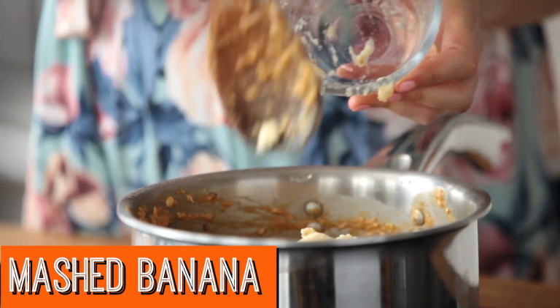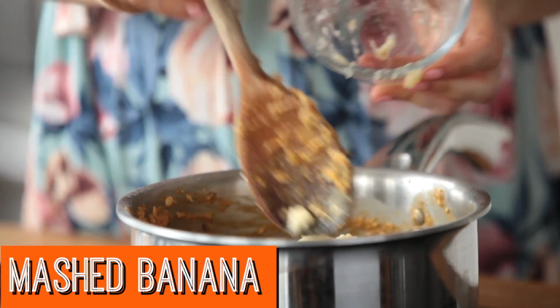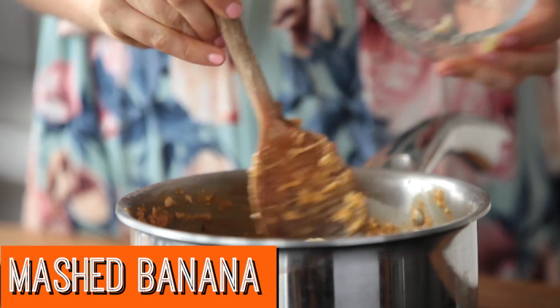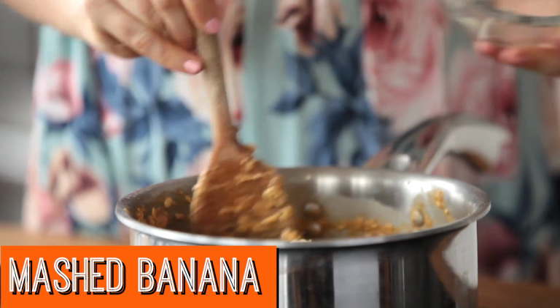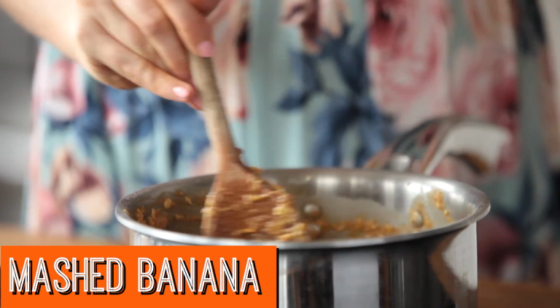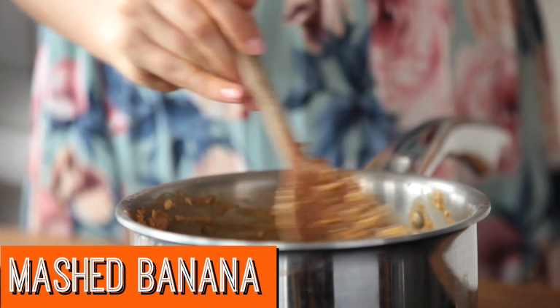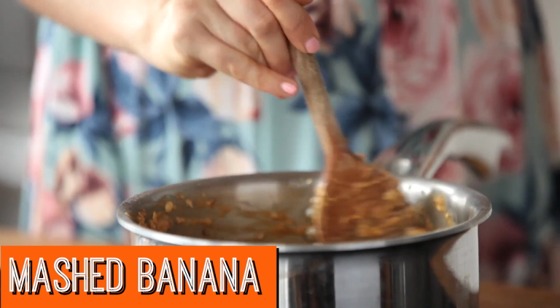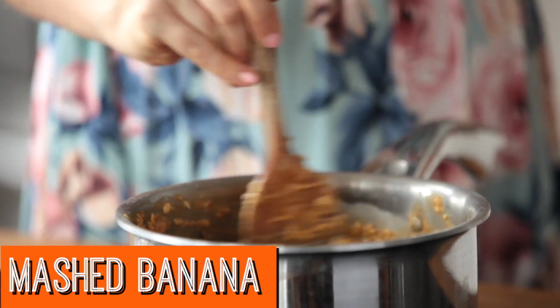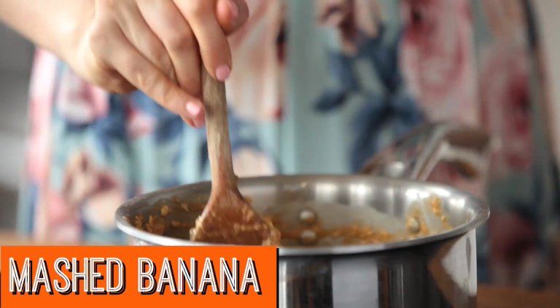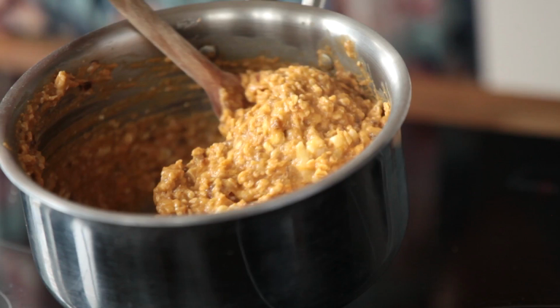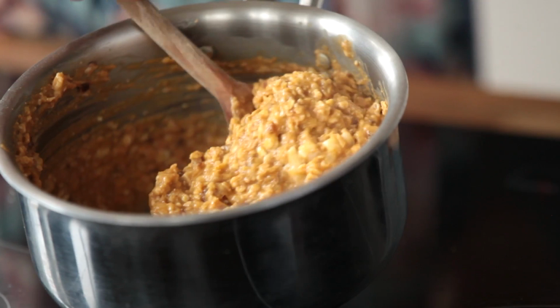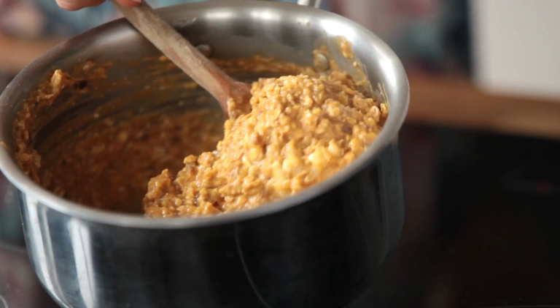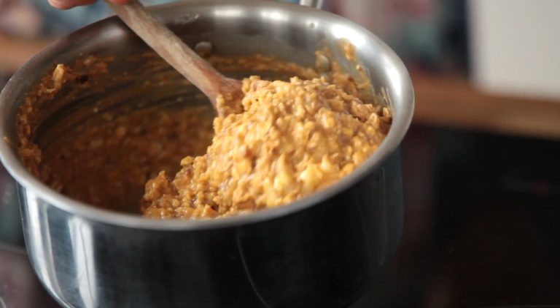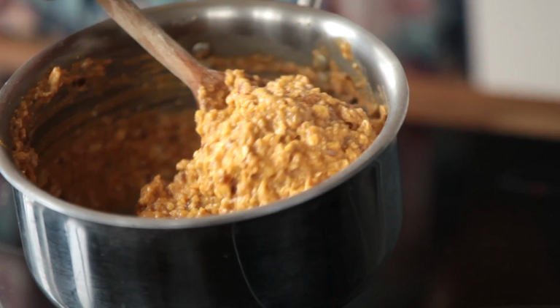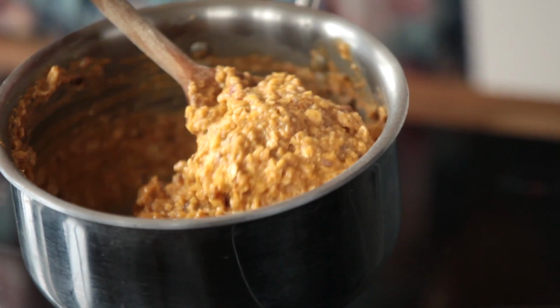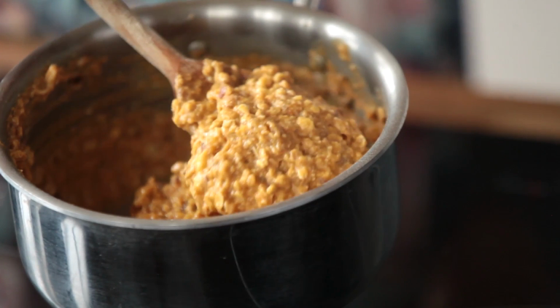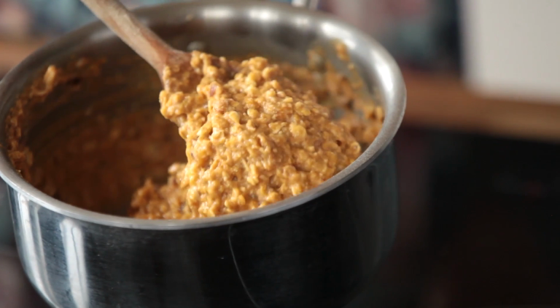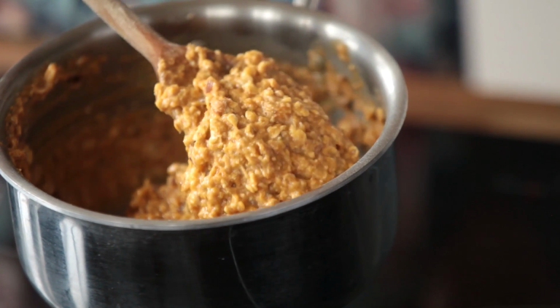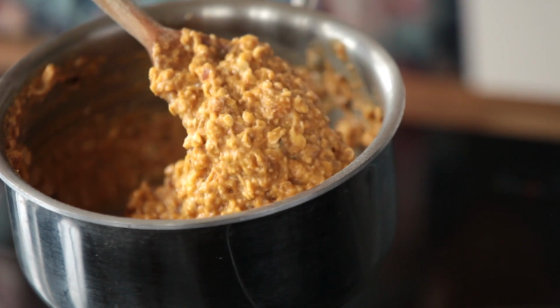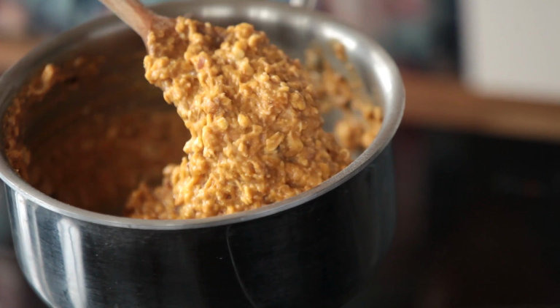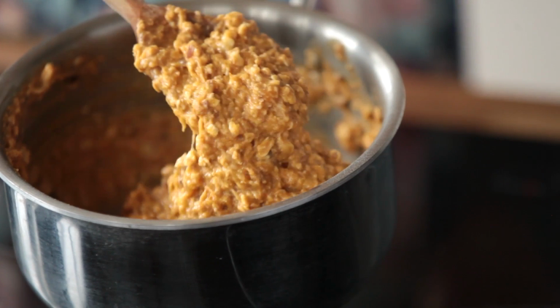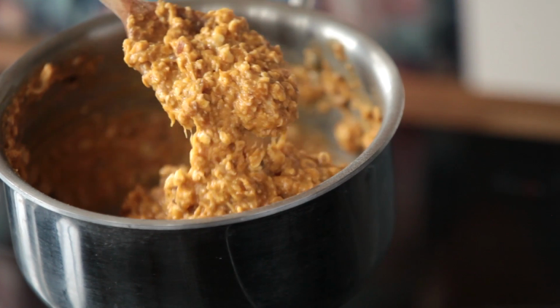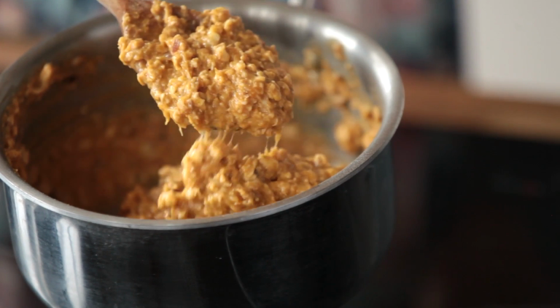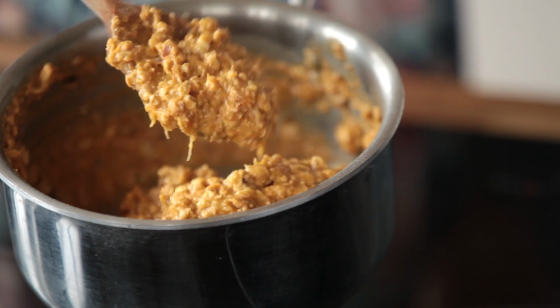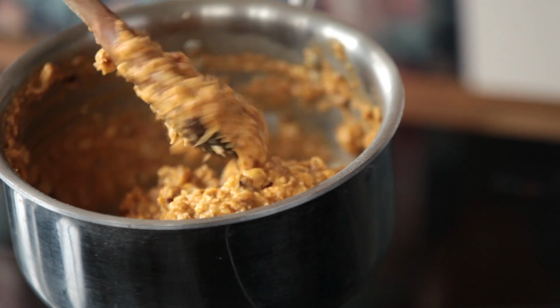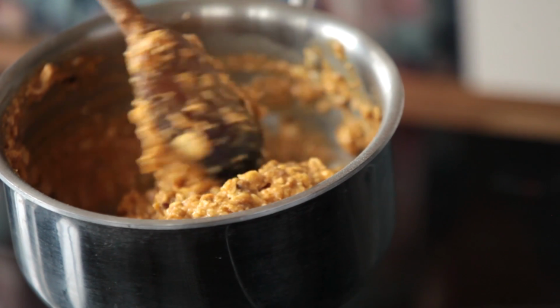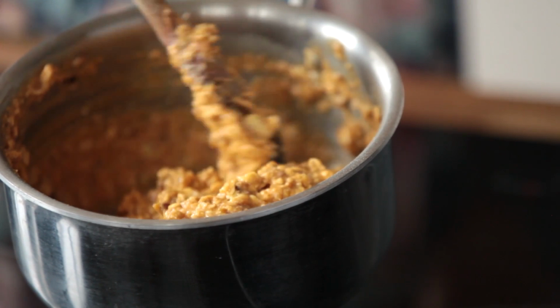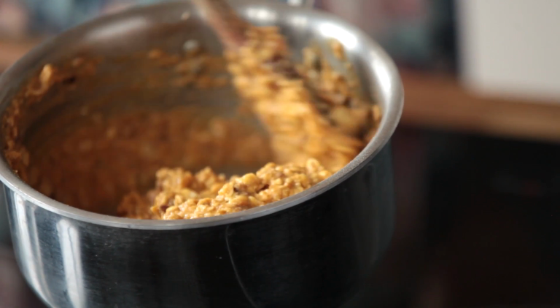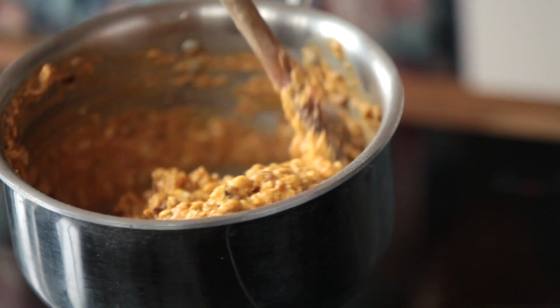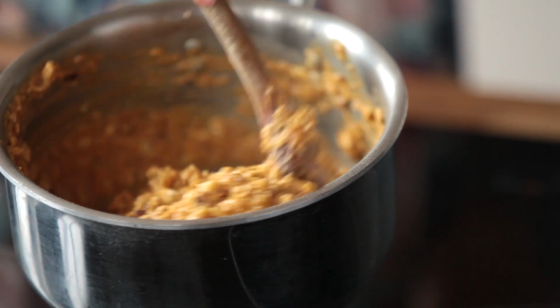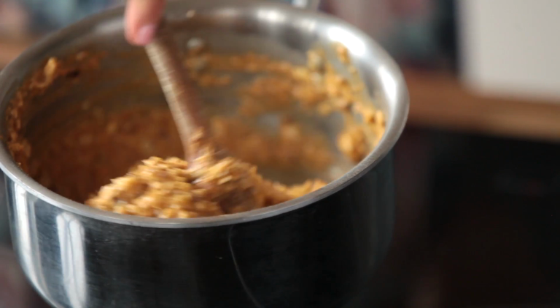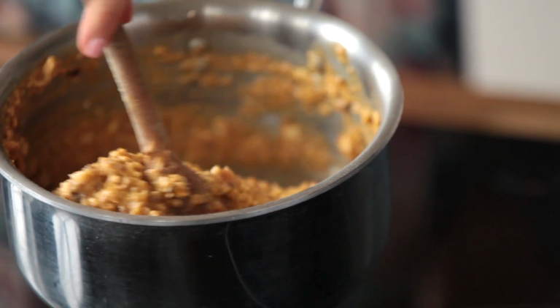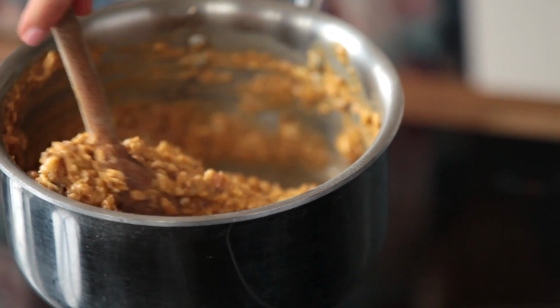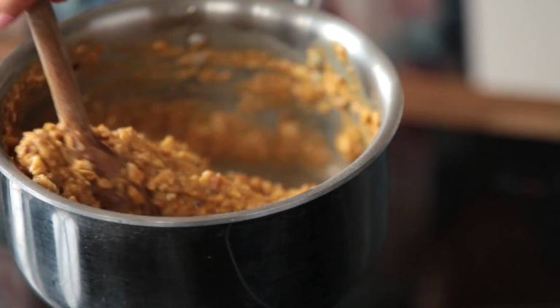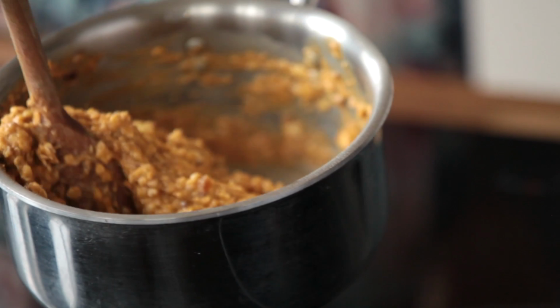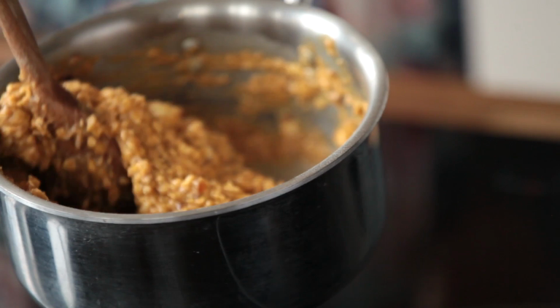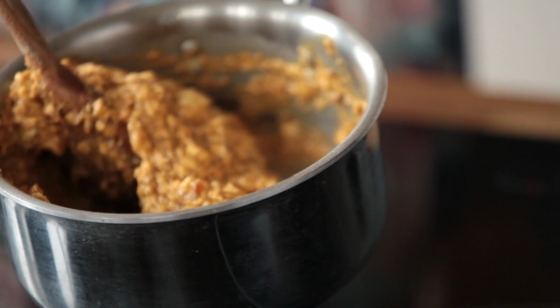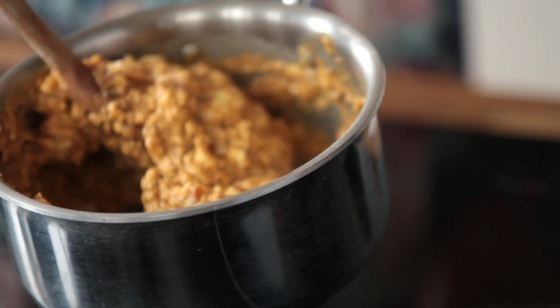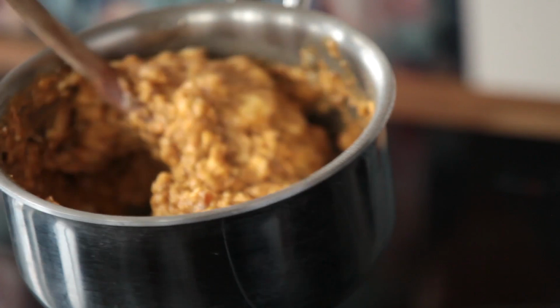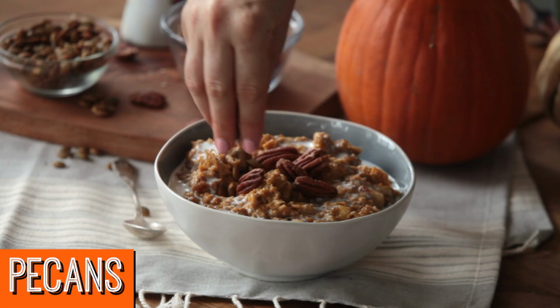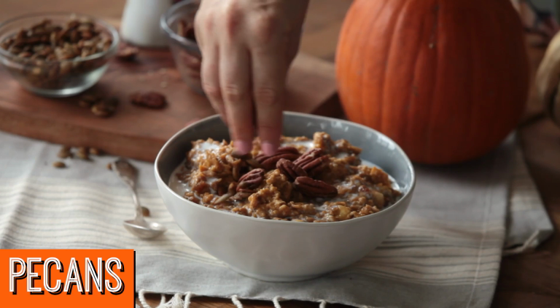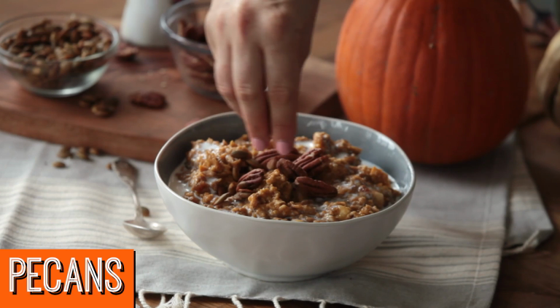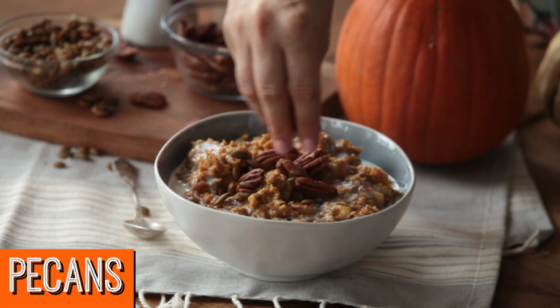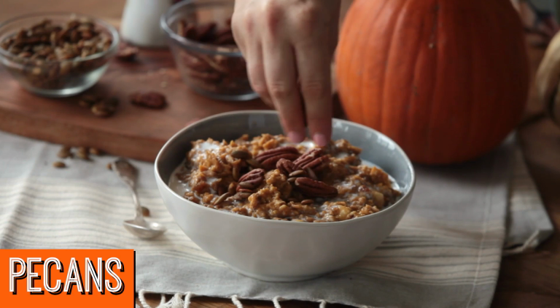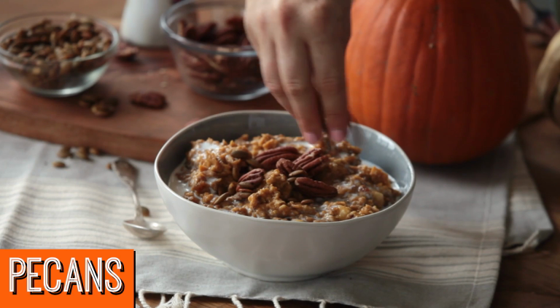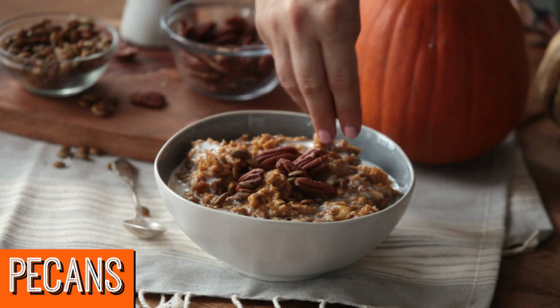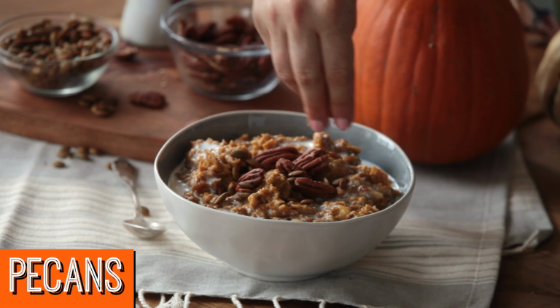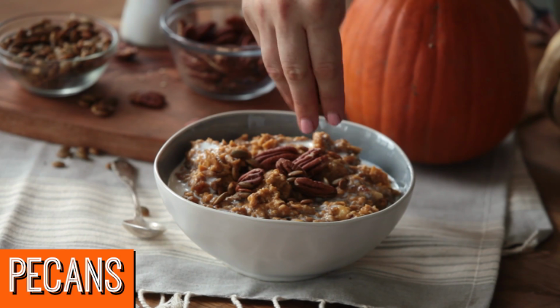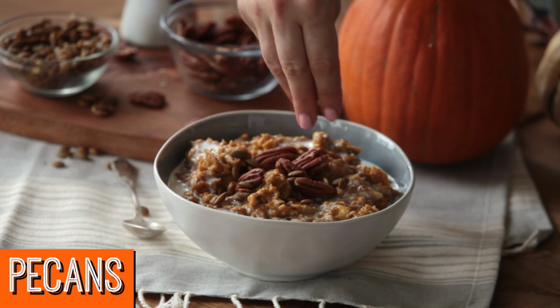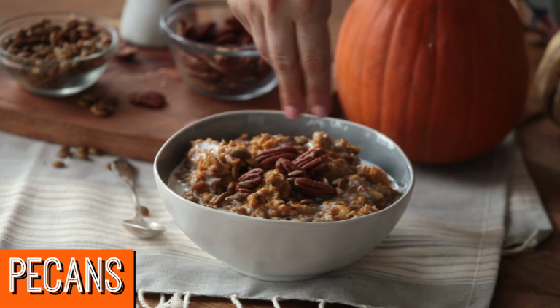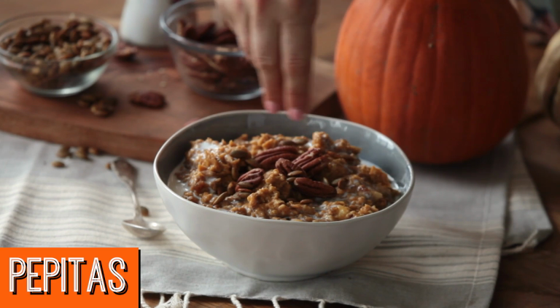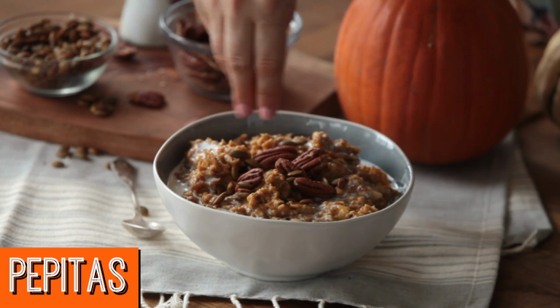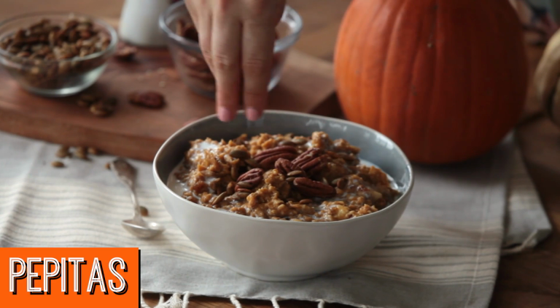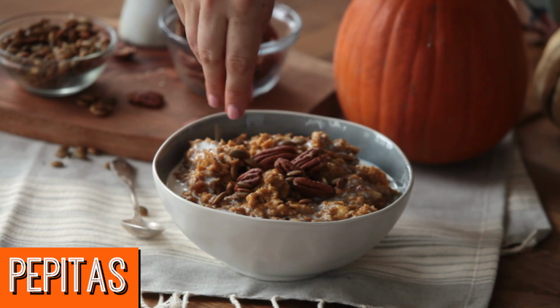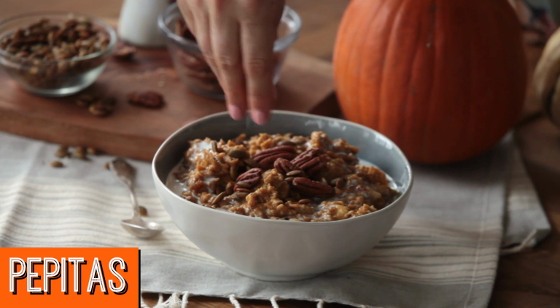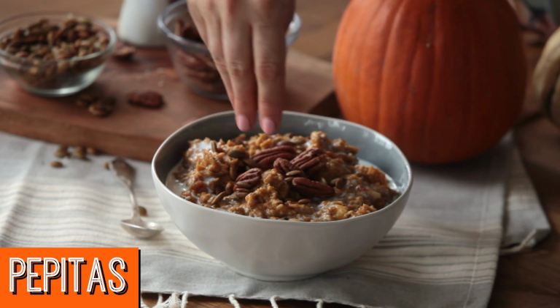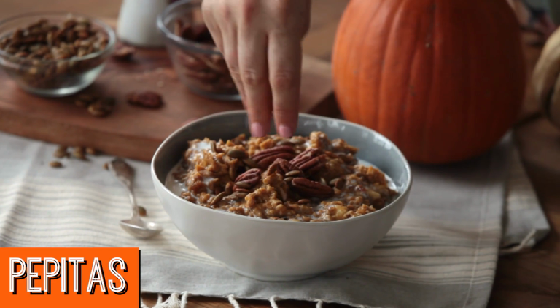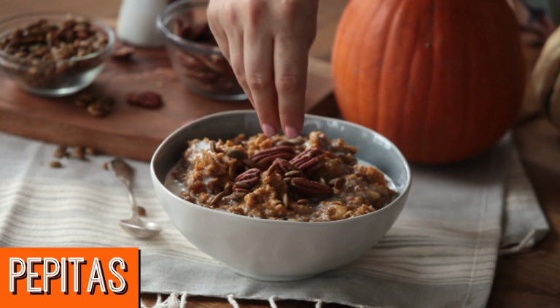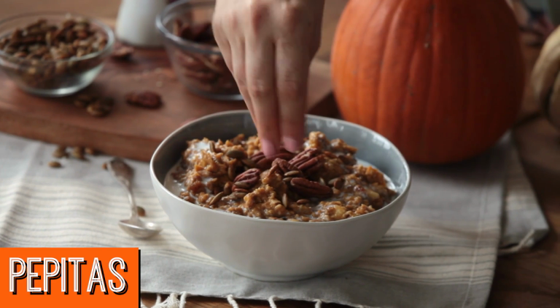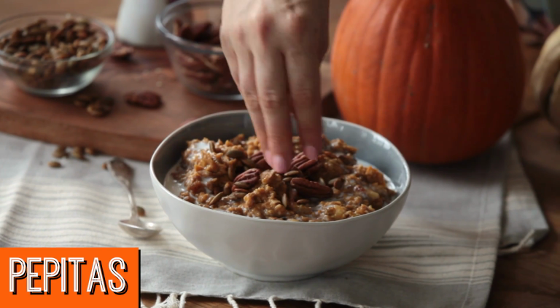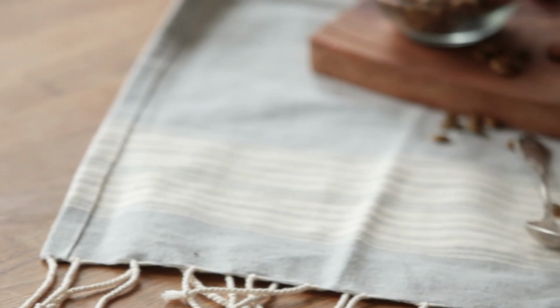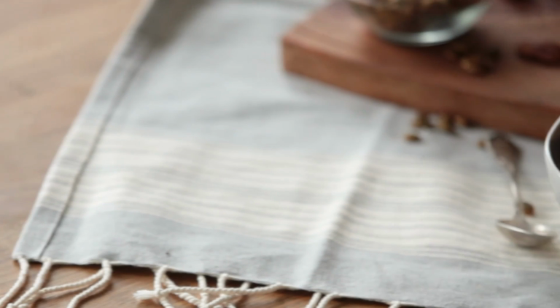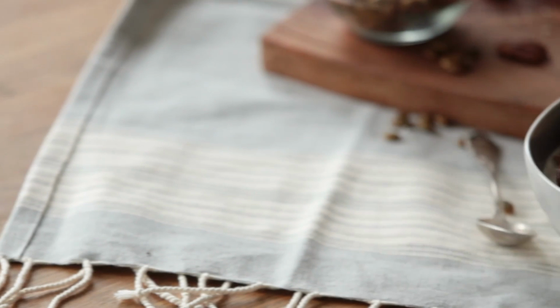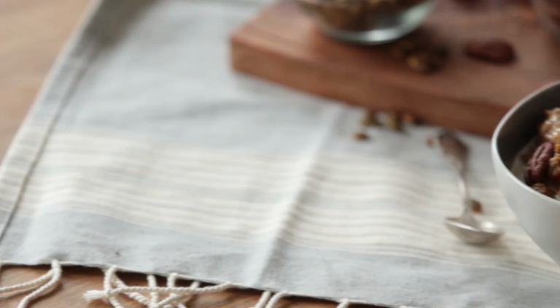And I cook that until it all comes together and cooks through. Top it off with some pecans and spiced pepitas and enjoy.